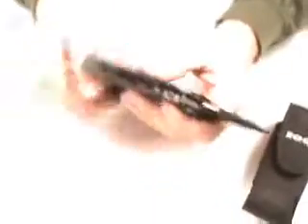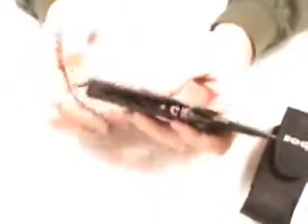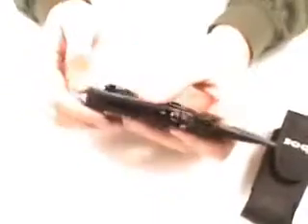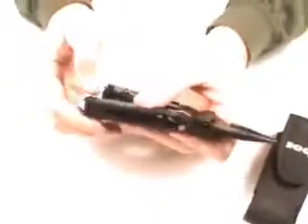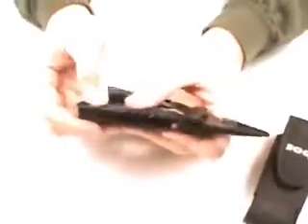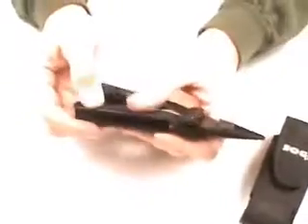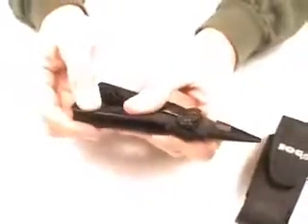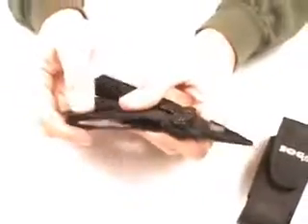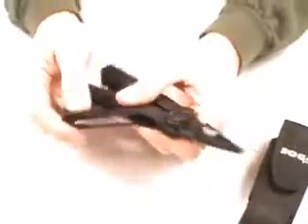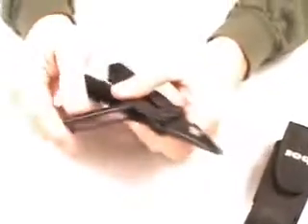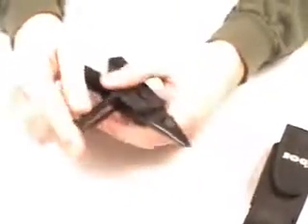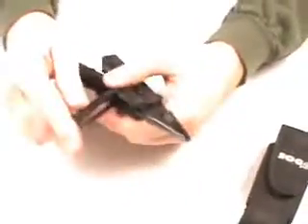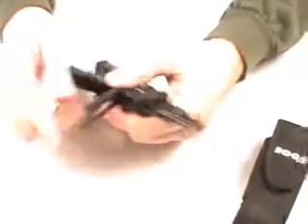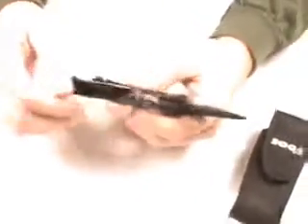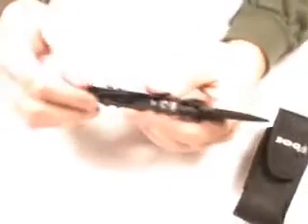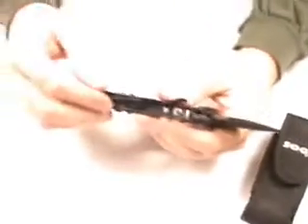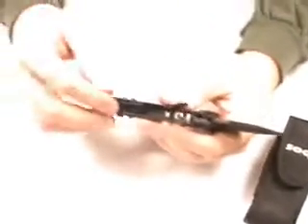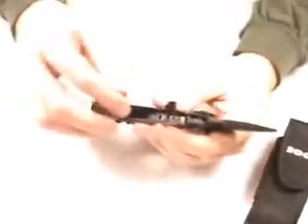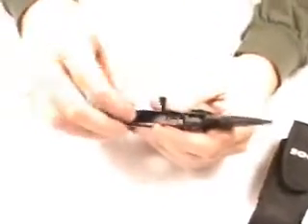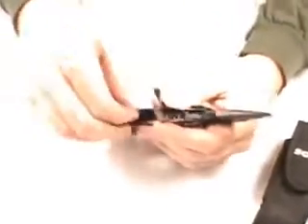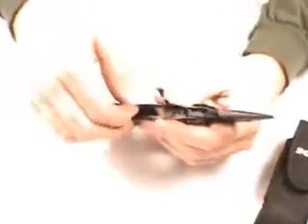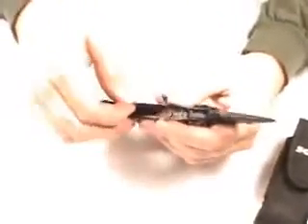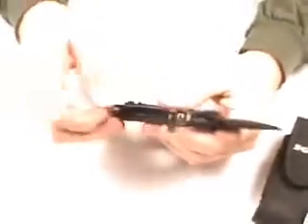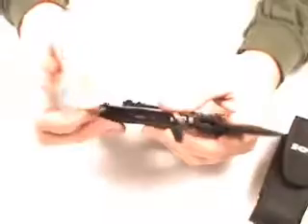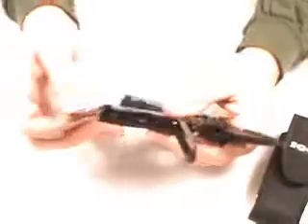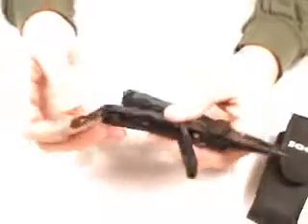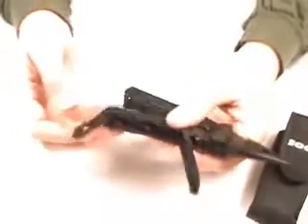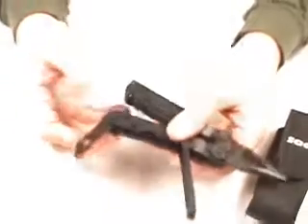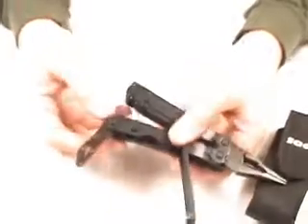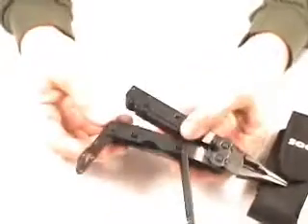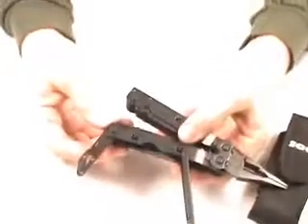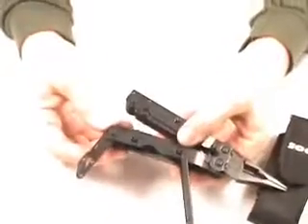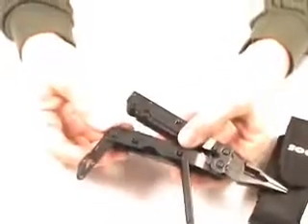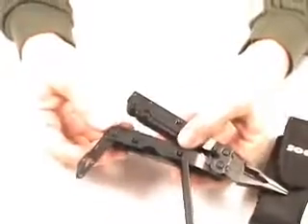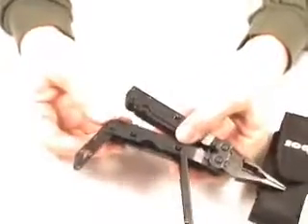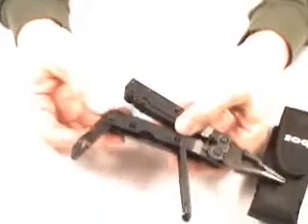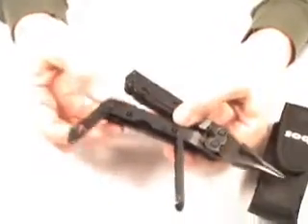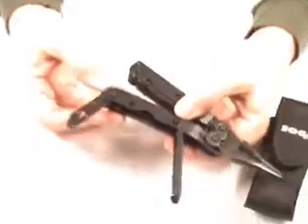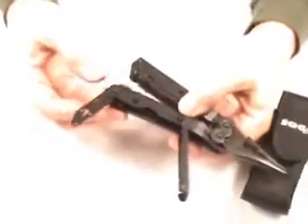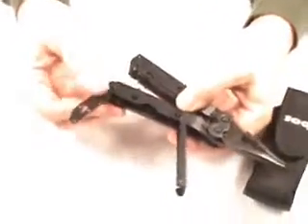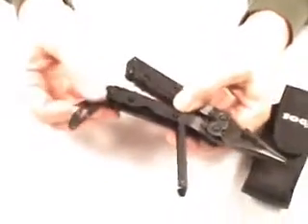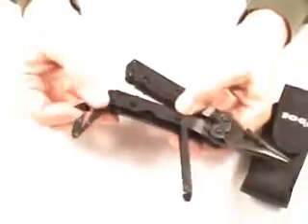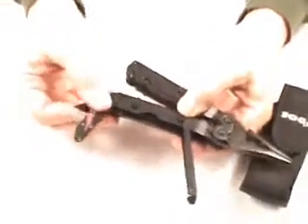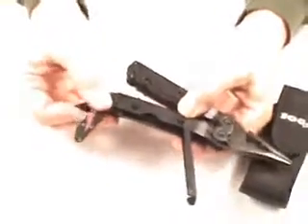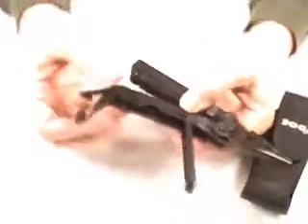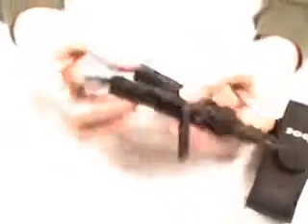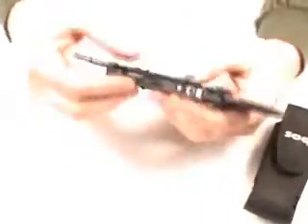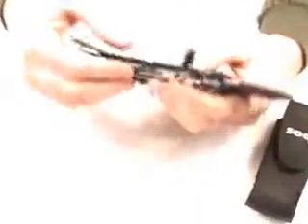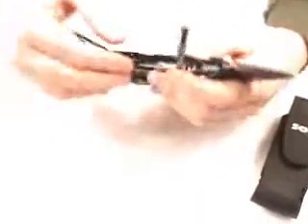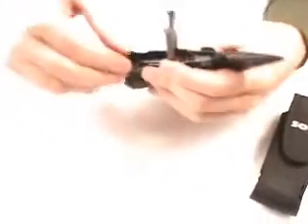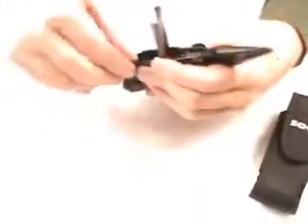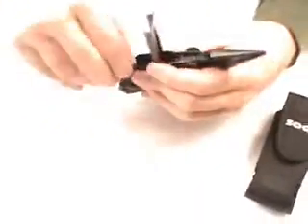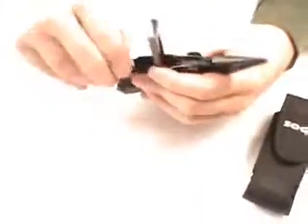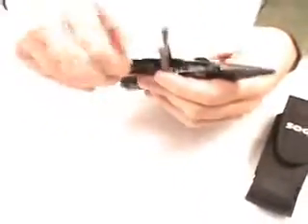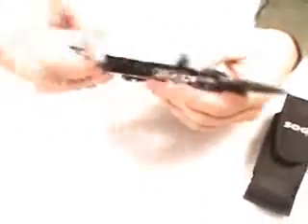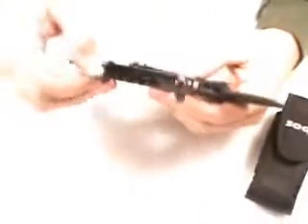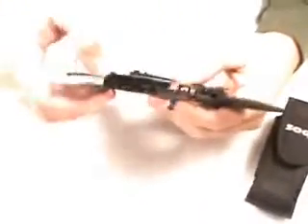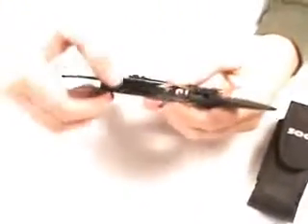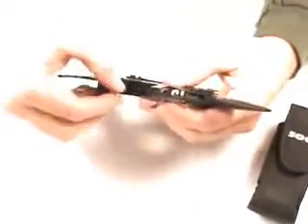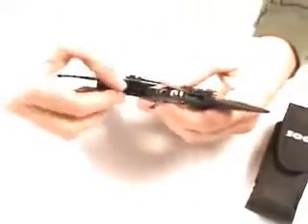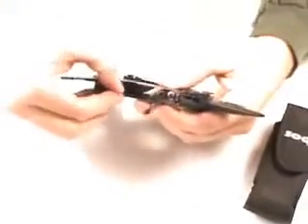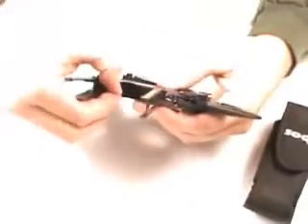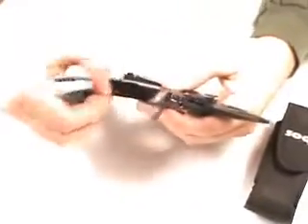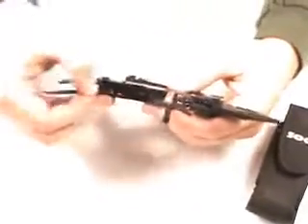The tool is put together with hex bolts as well, so it can be disassembled, and the inside tools and the handles can be replaced.